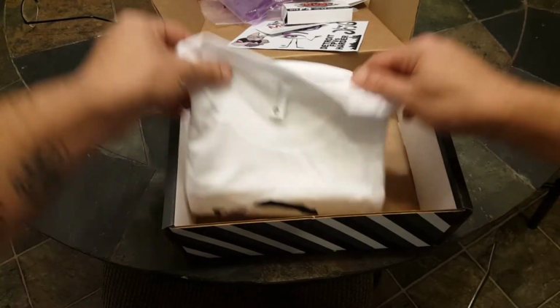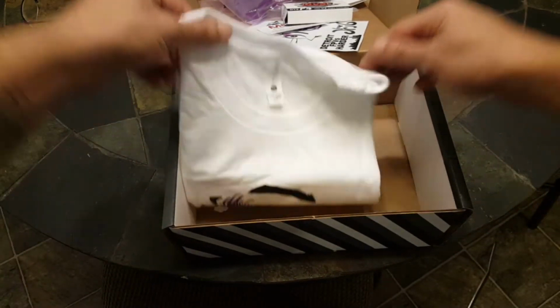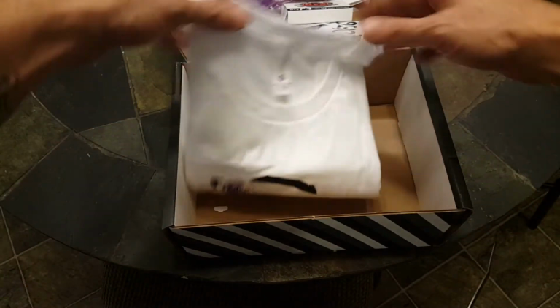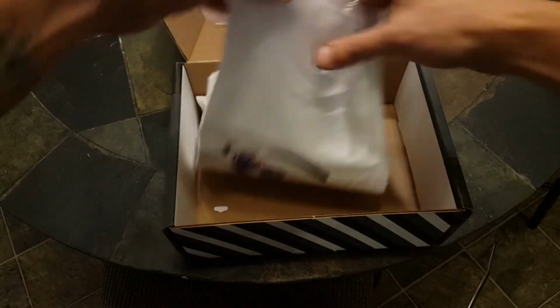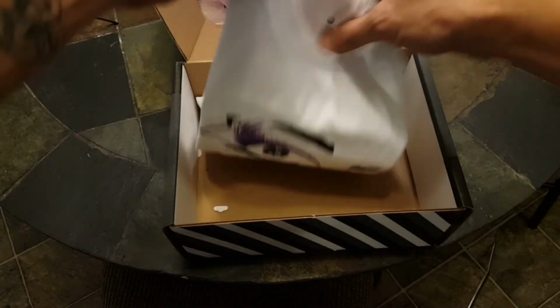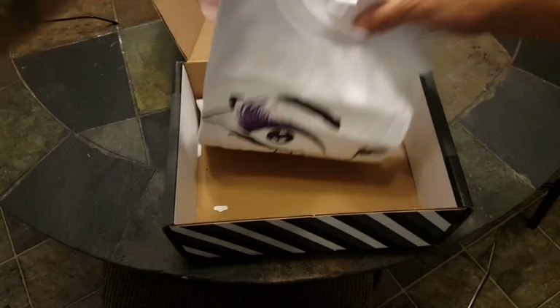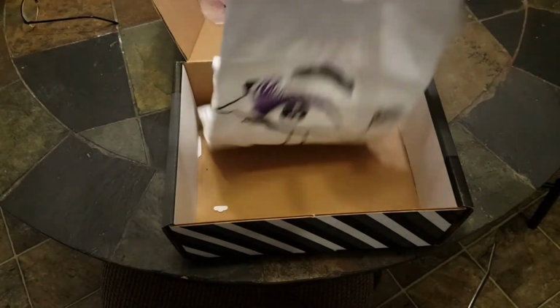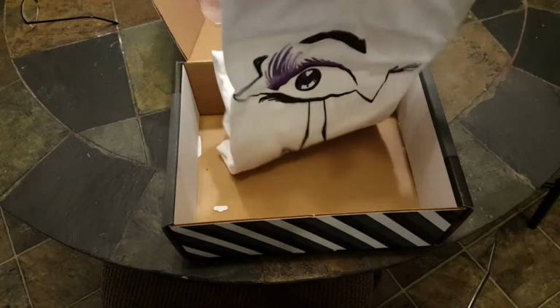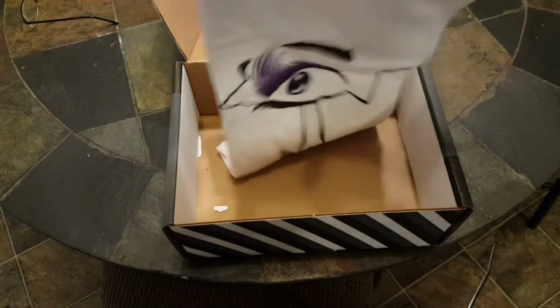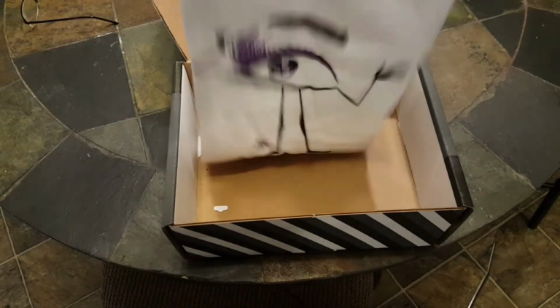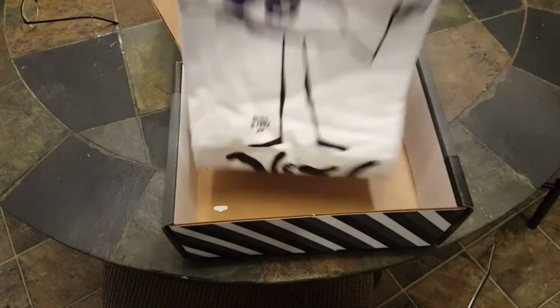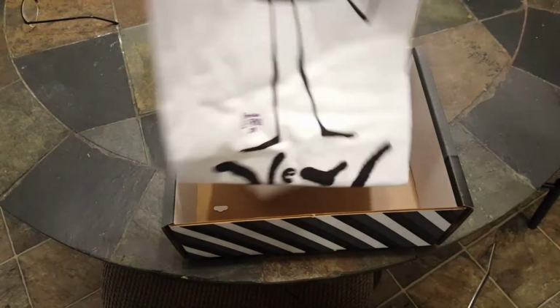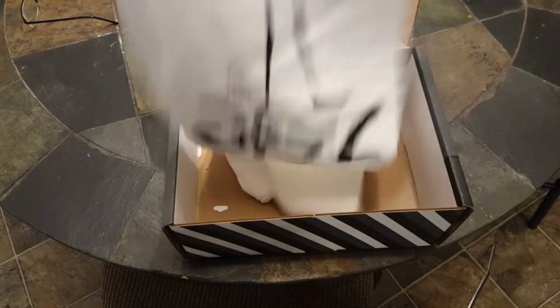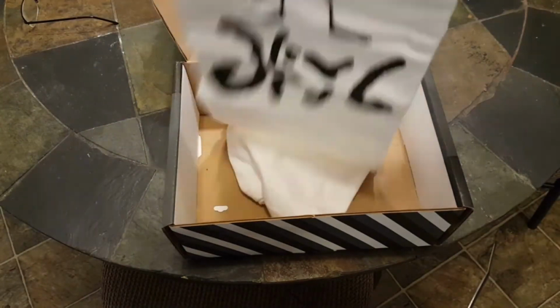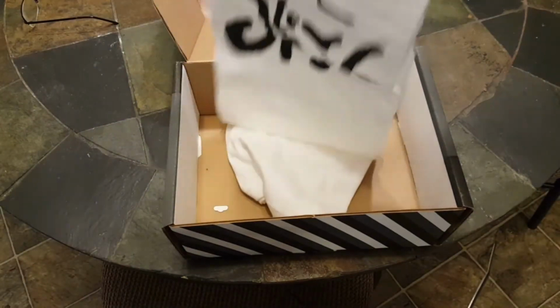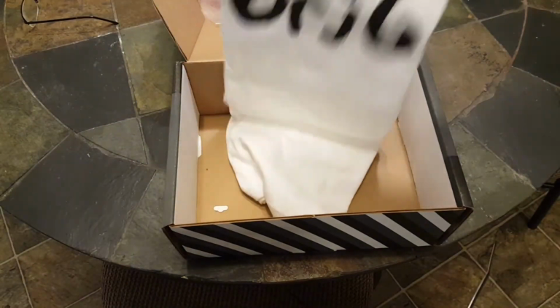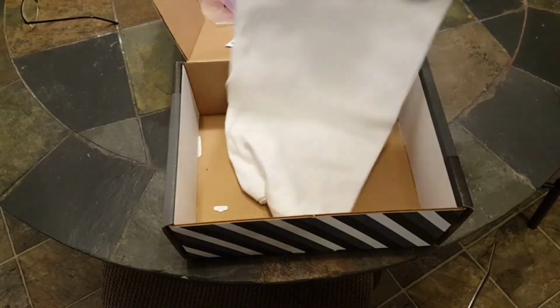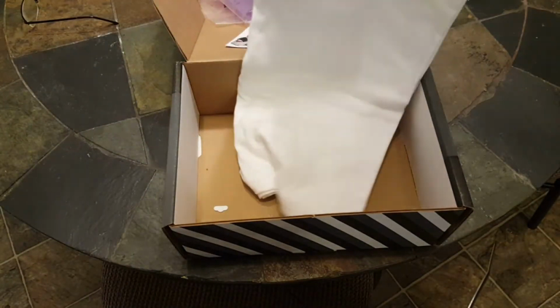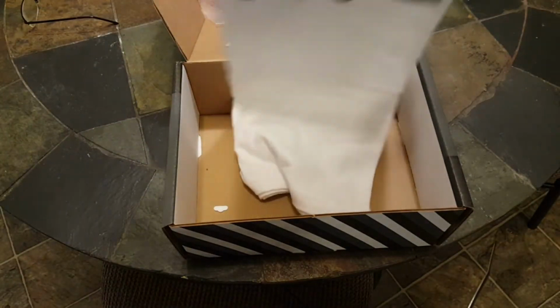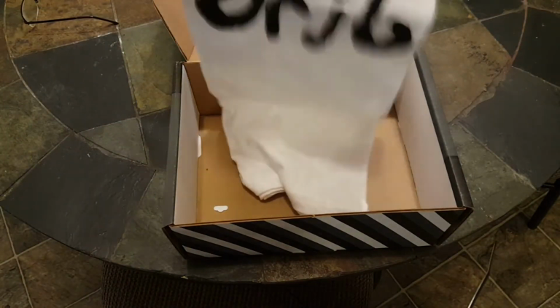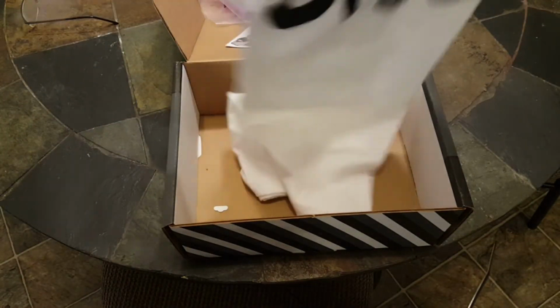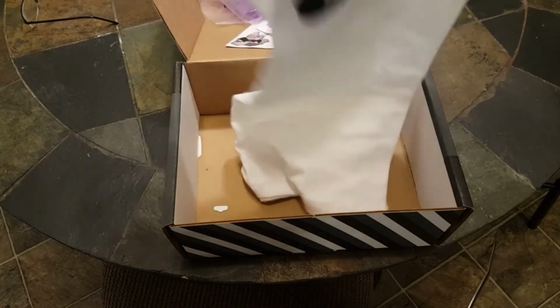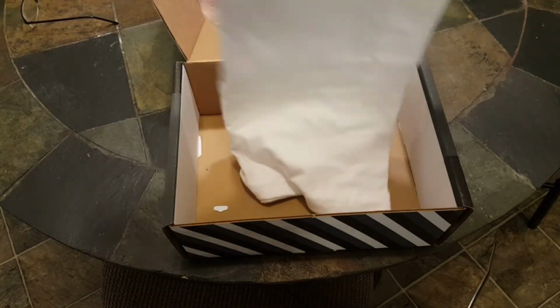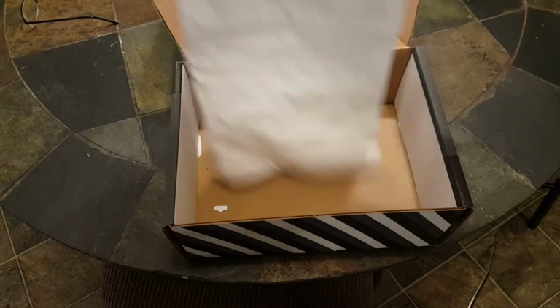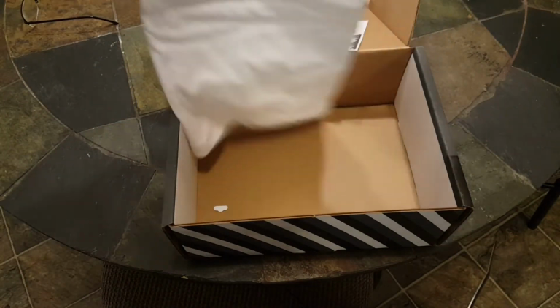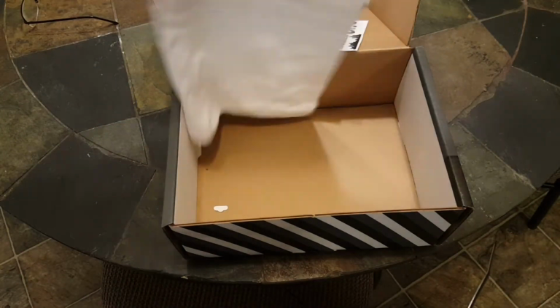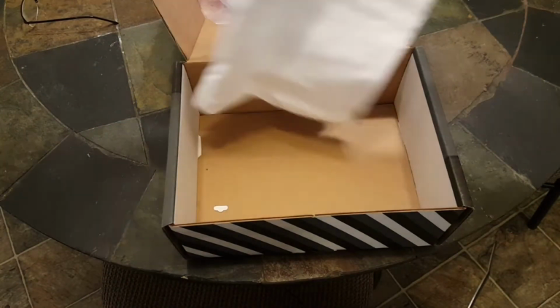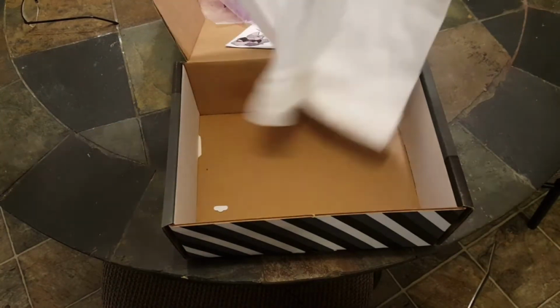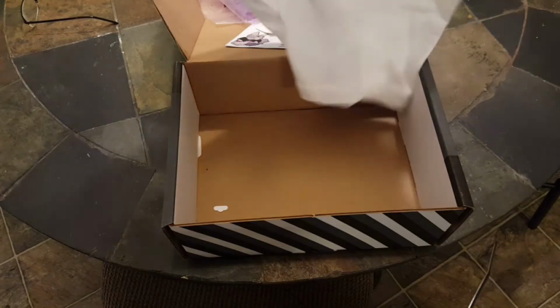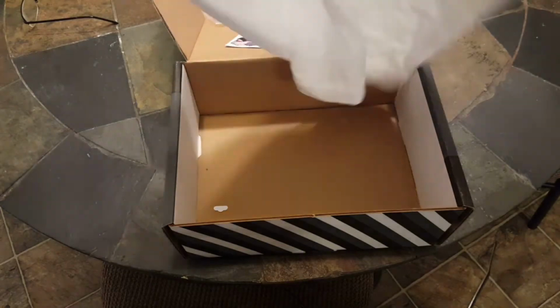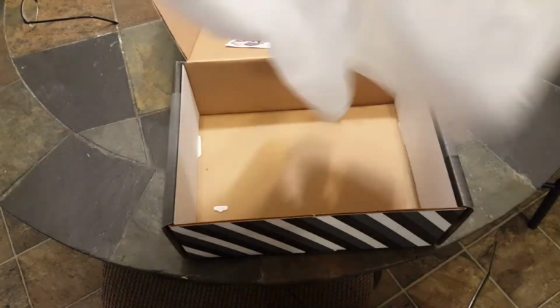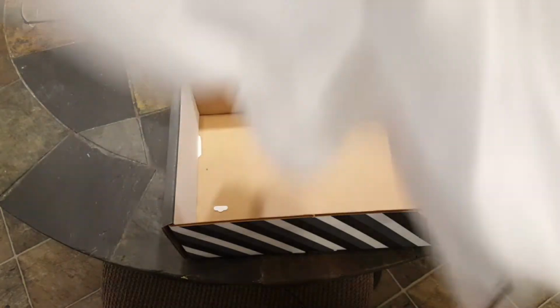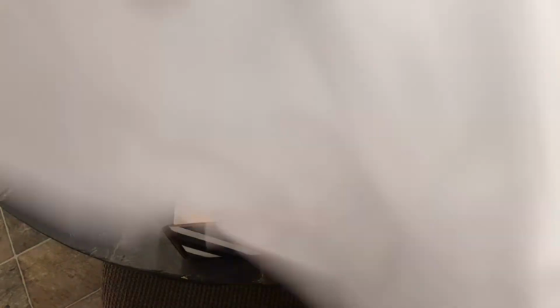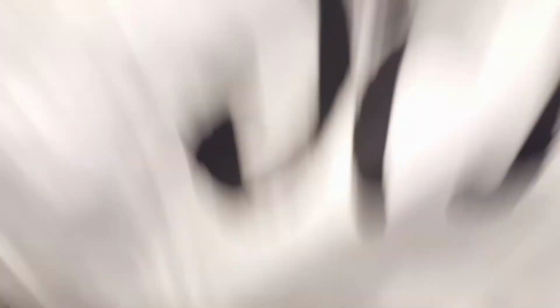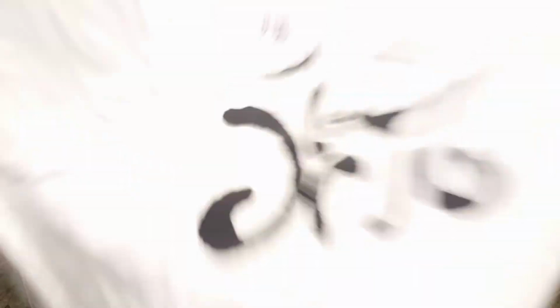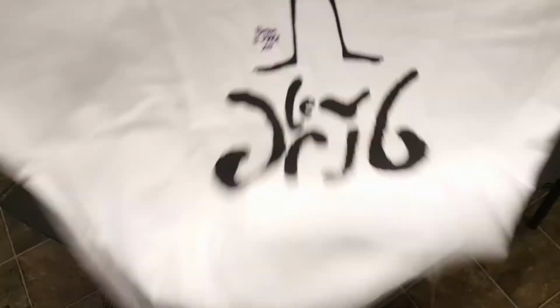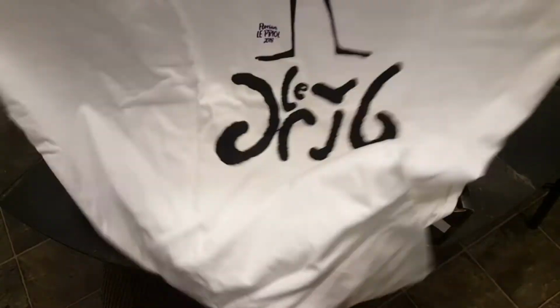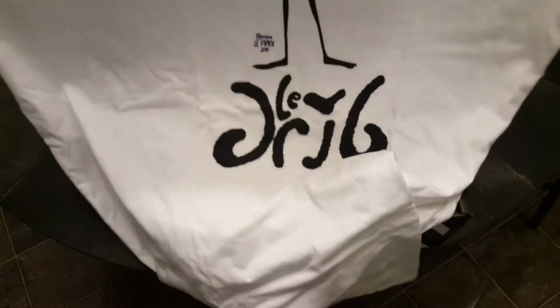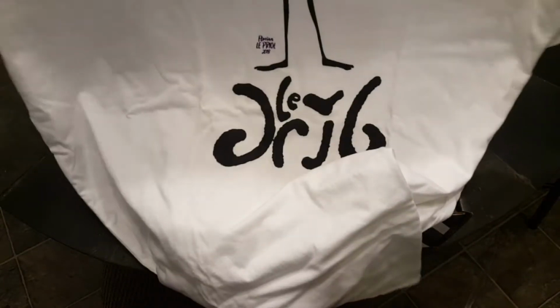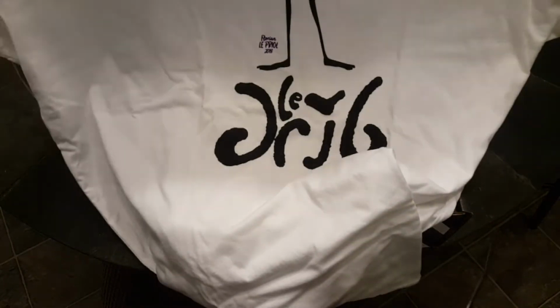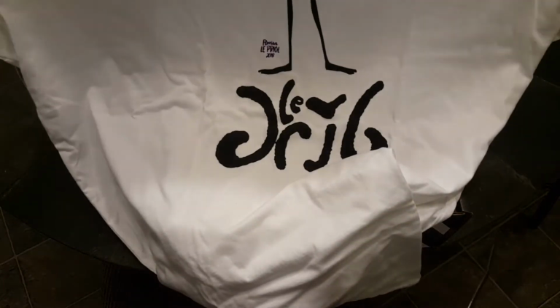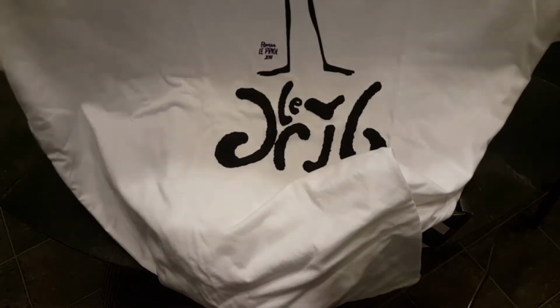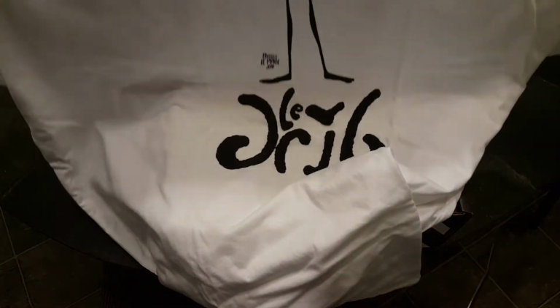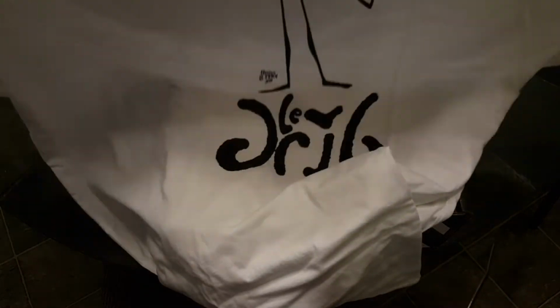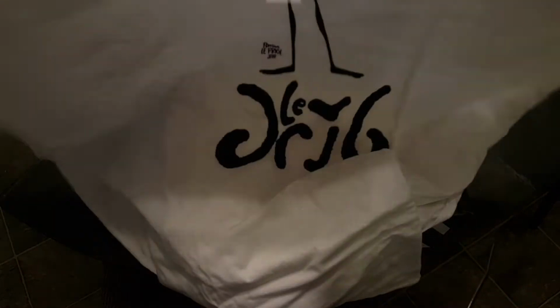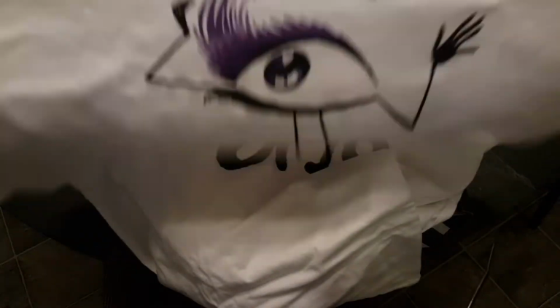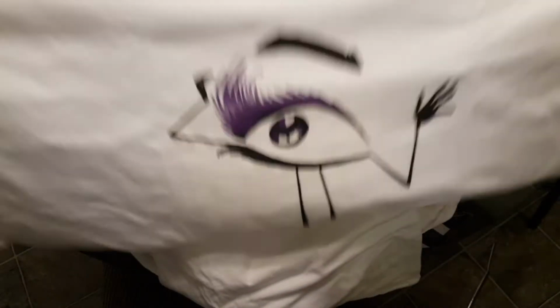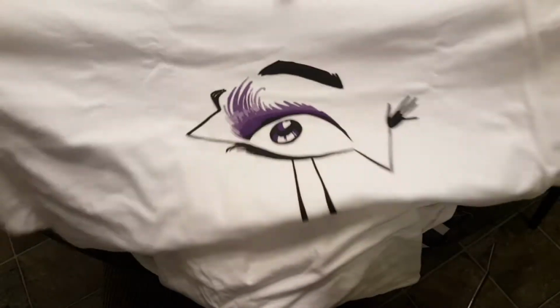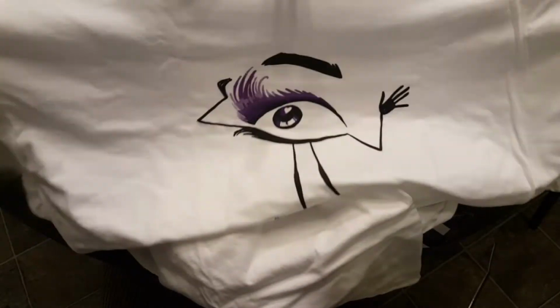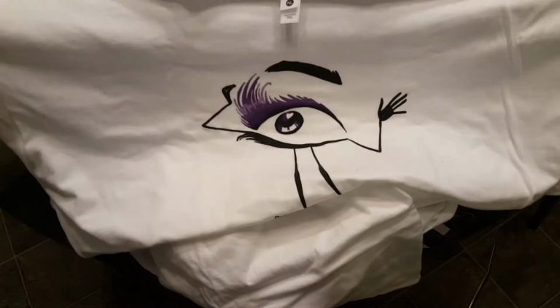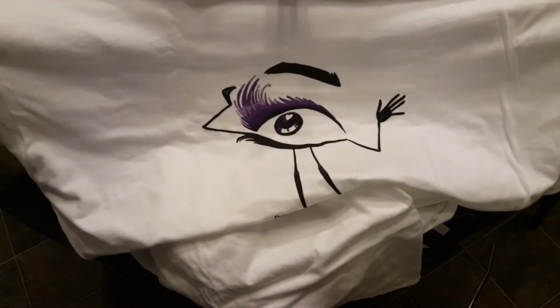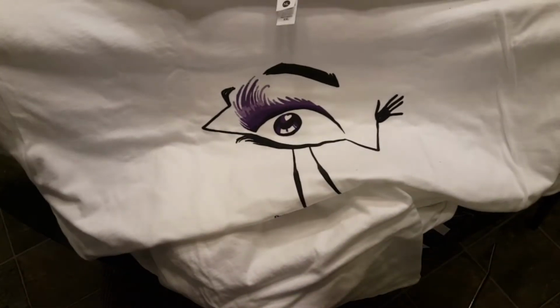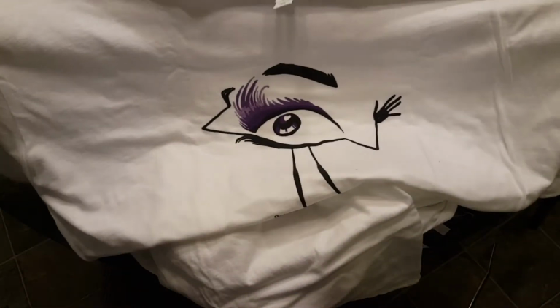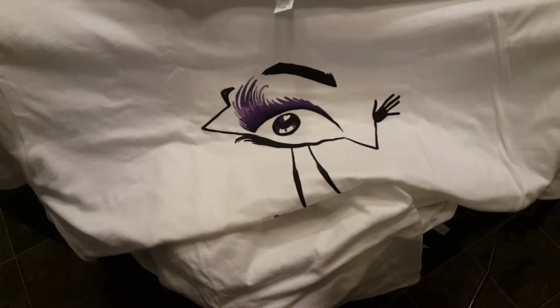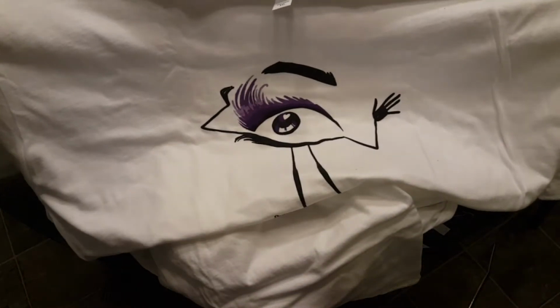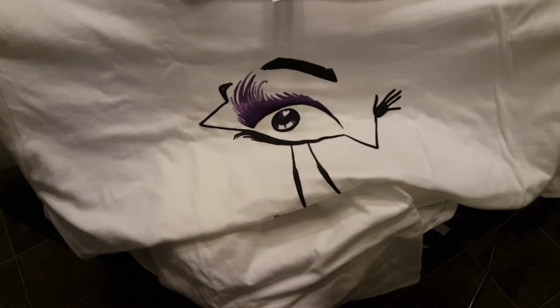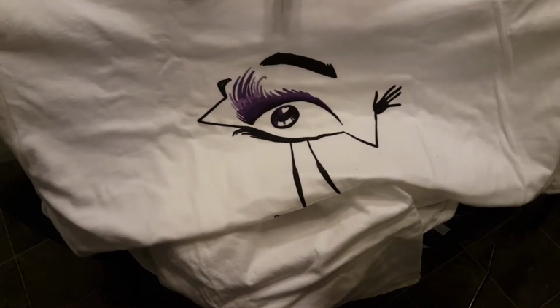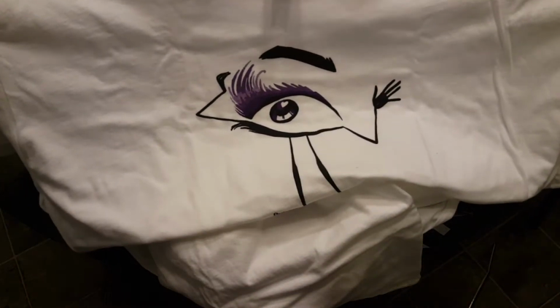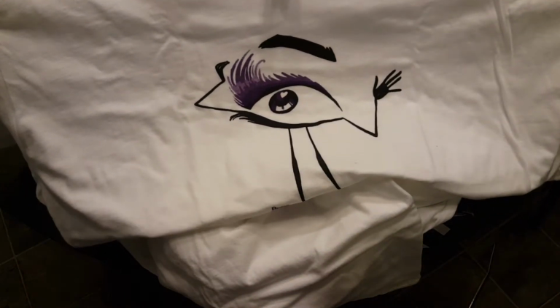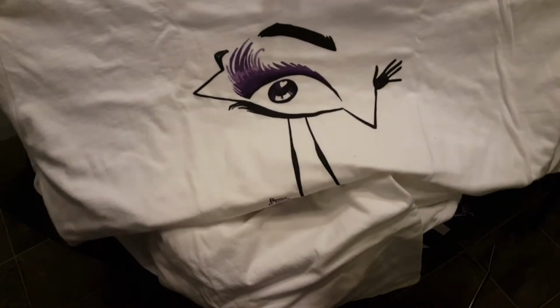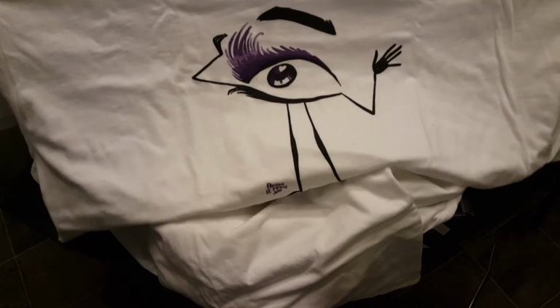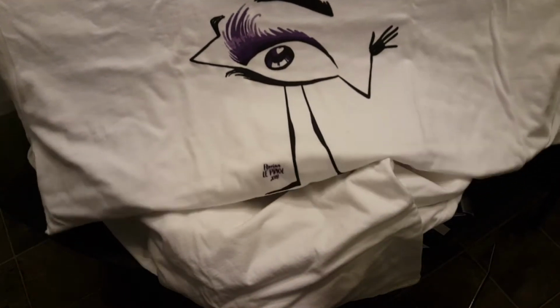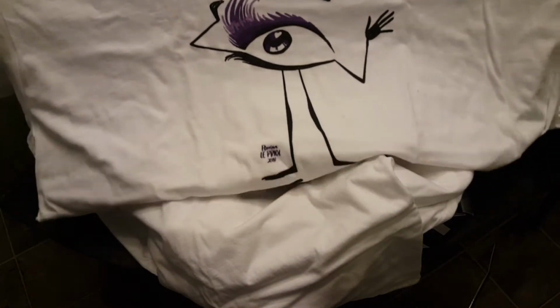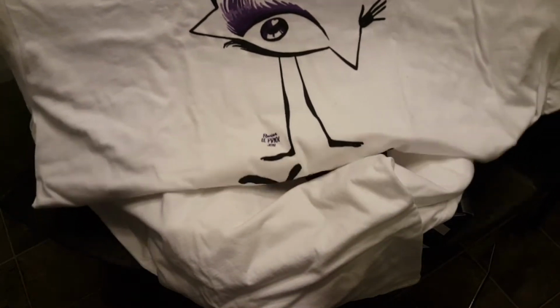And here we go. Everybody loves a shirt. Drib. Eyeball.